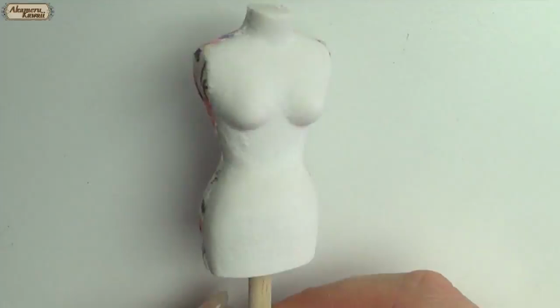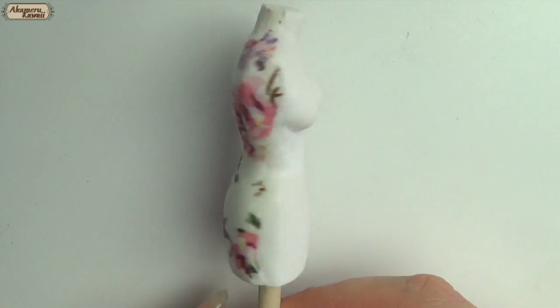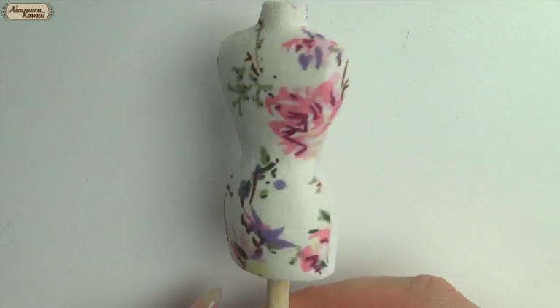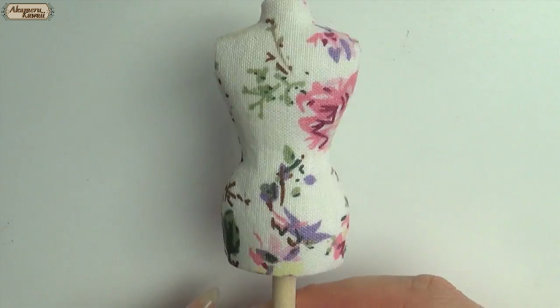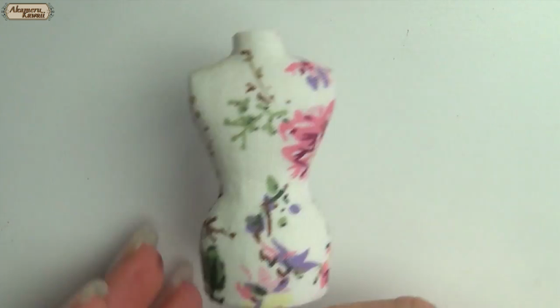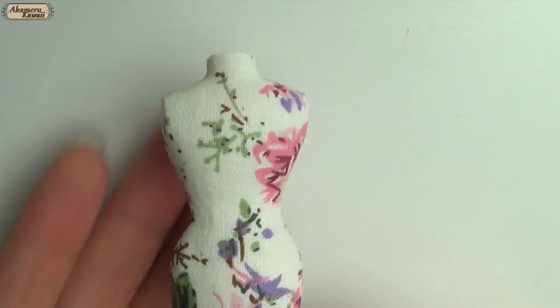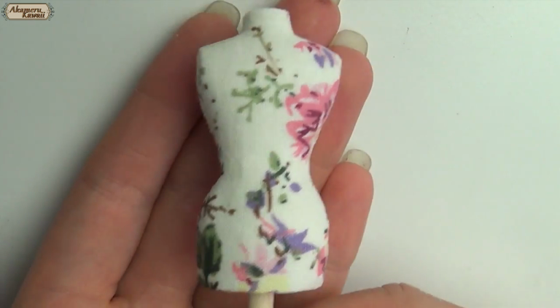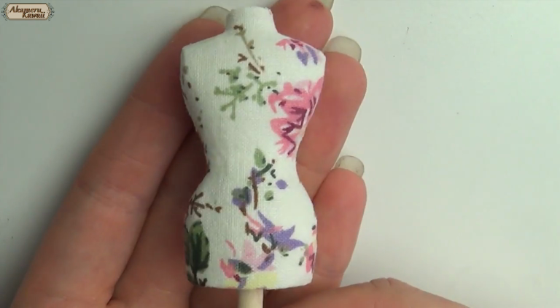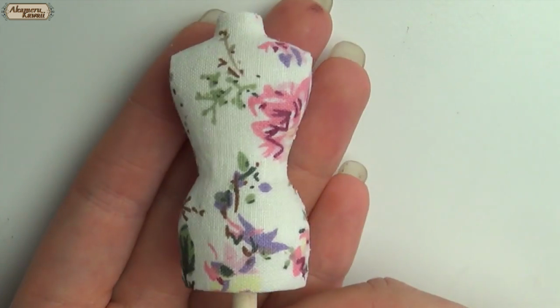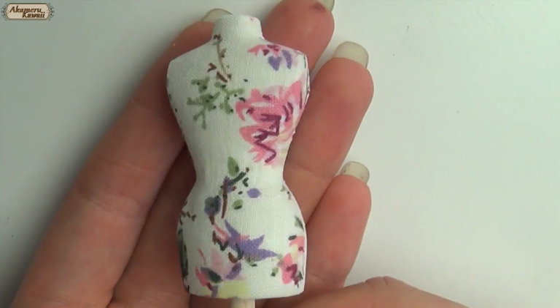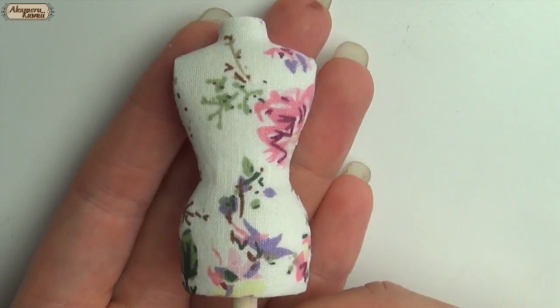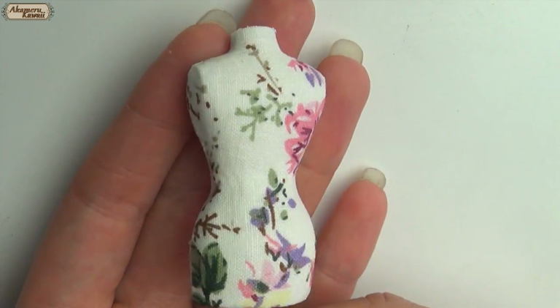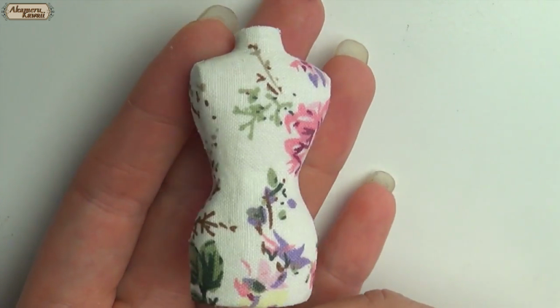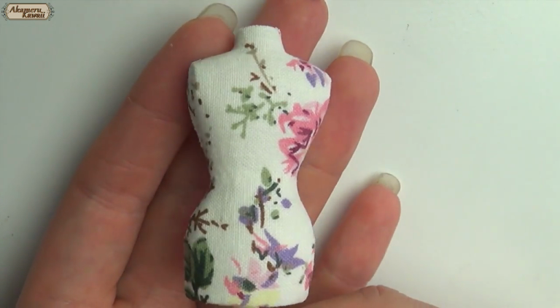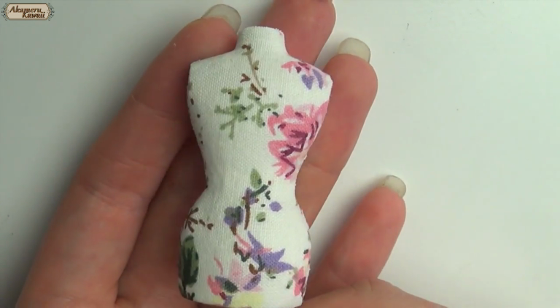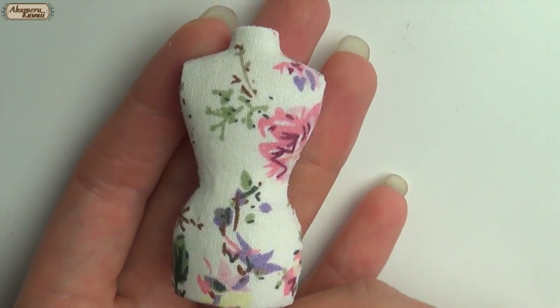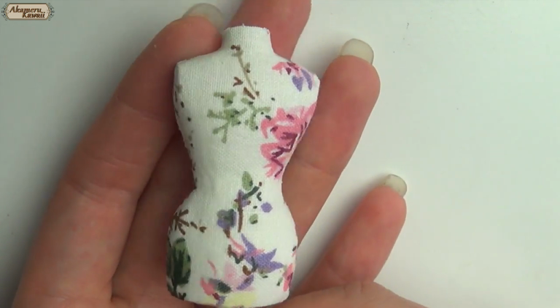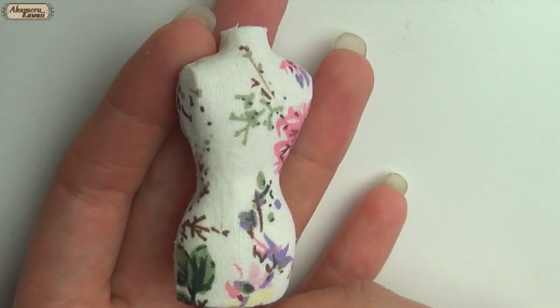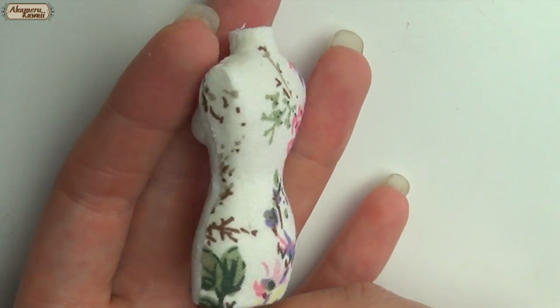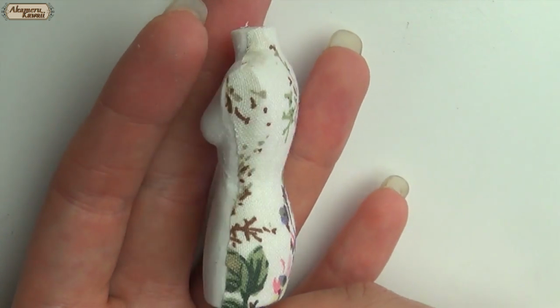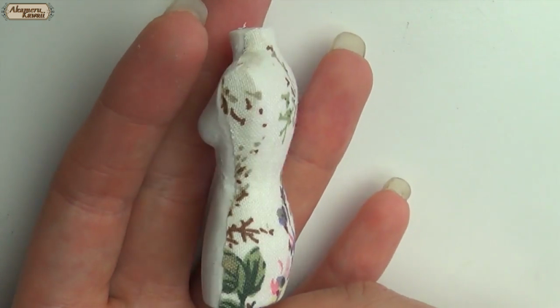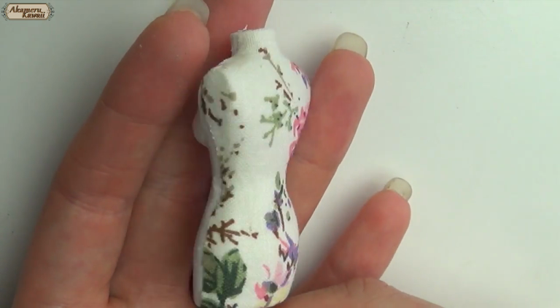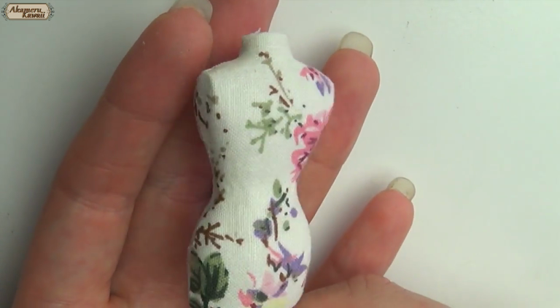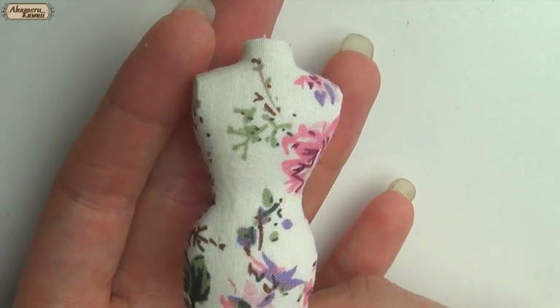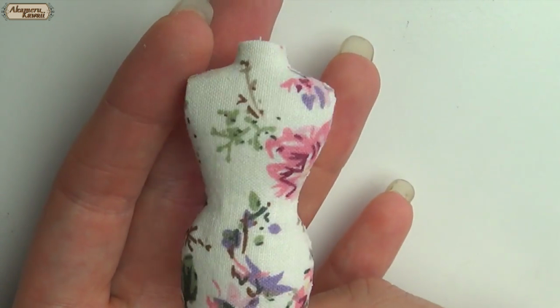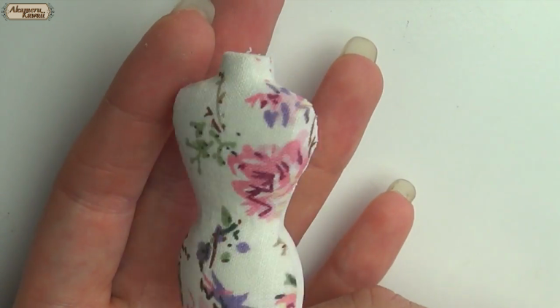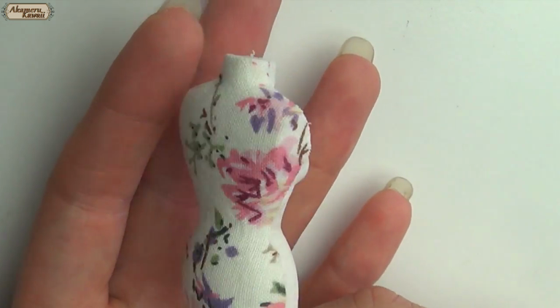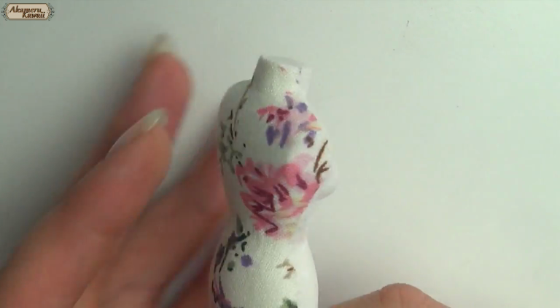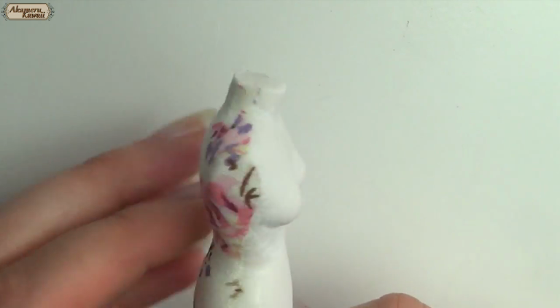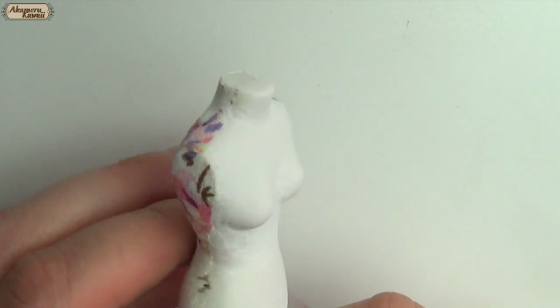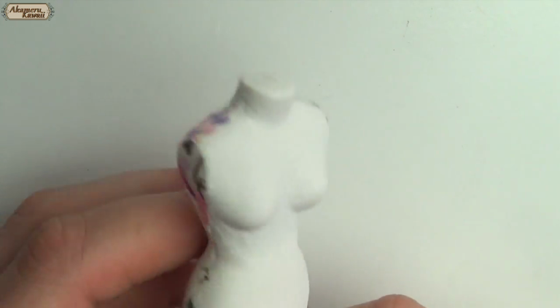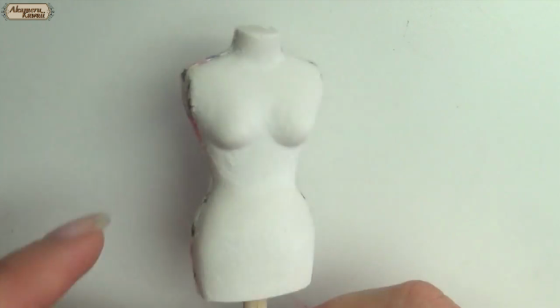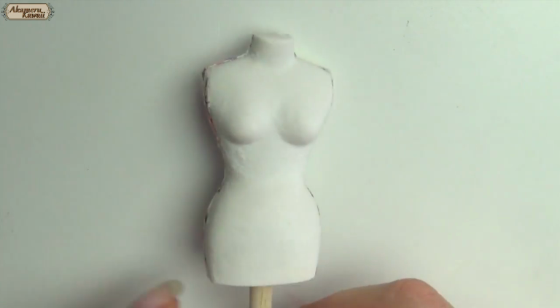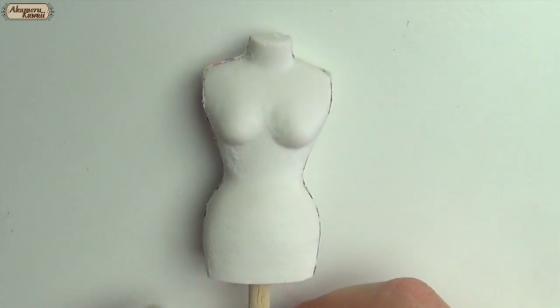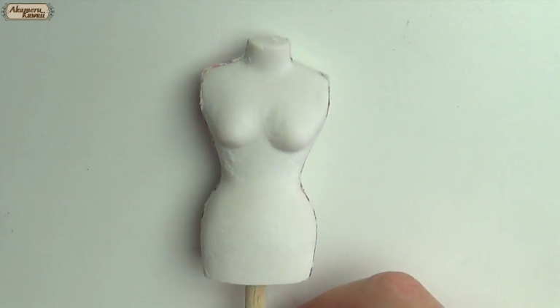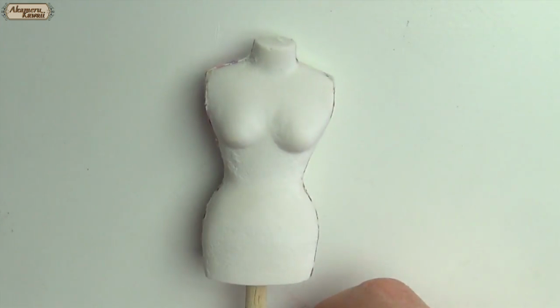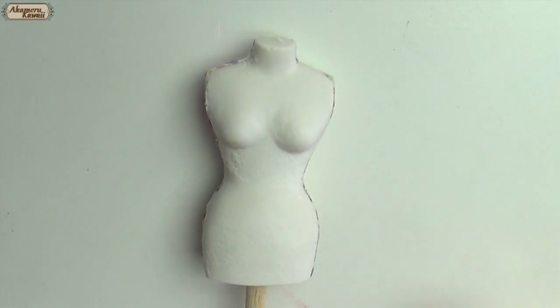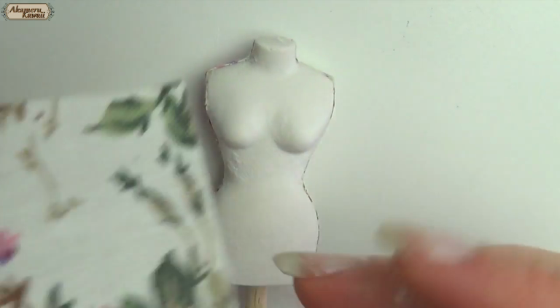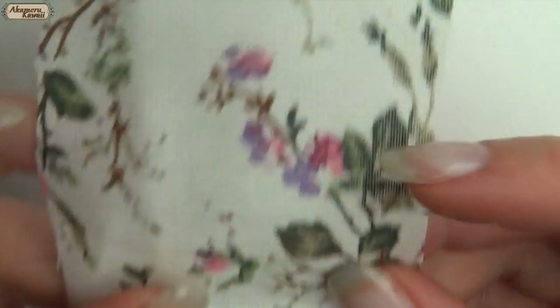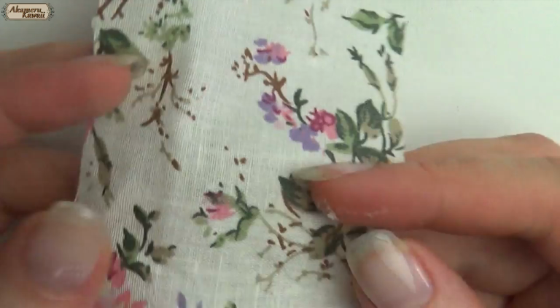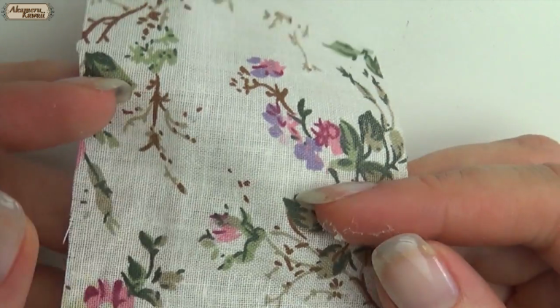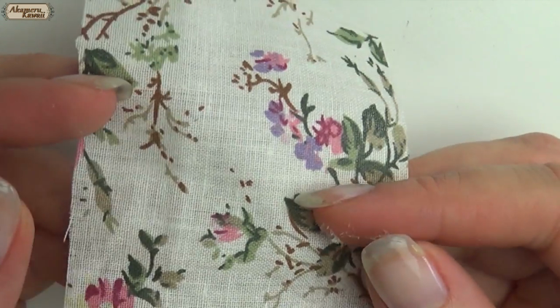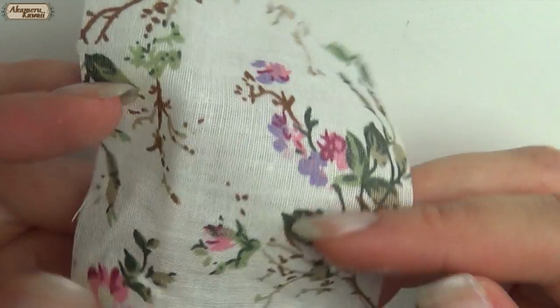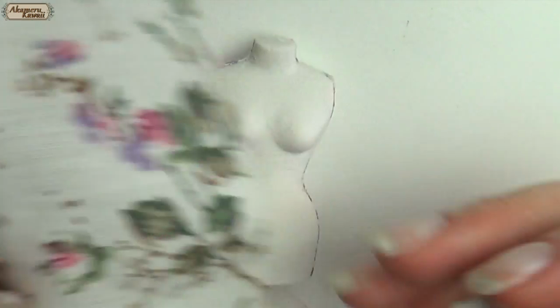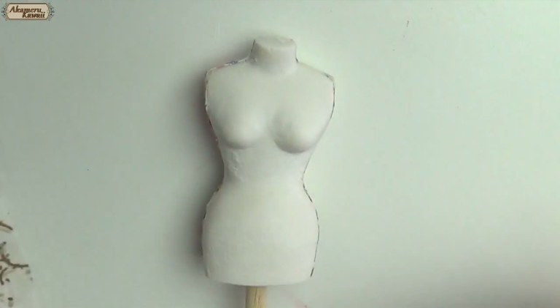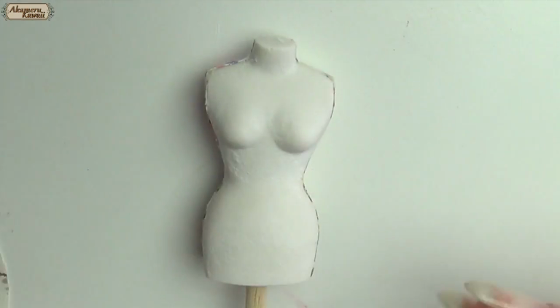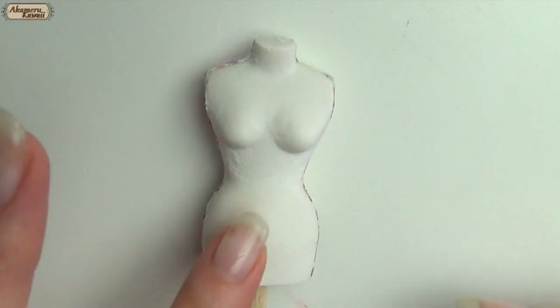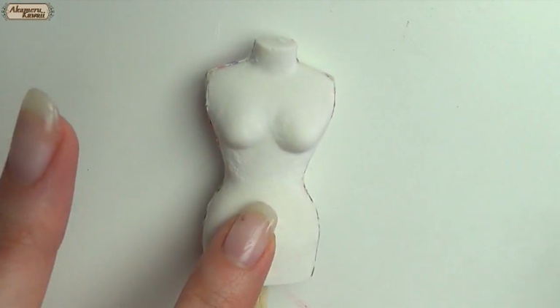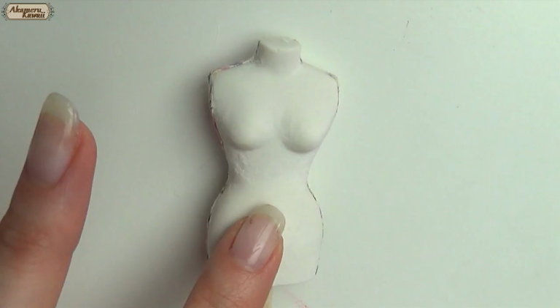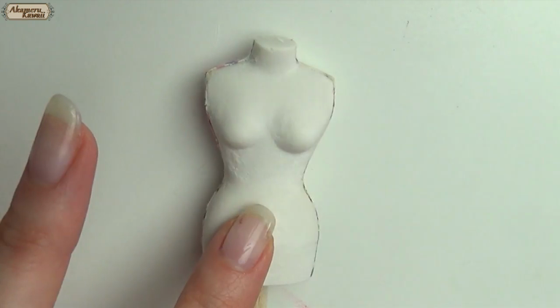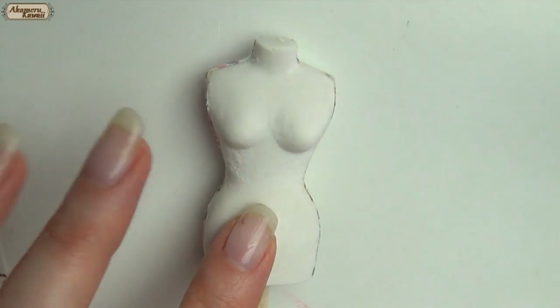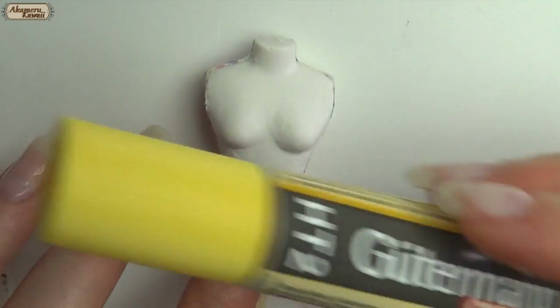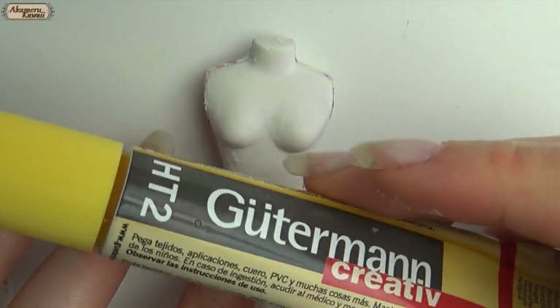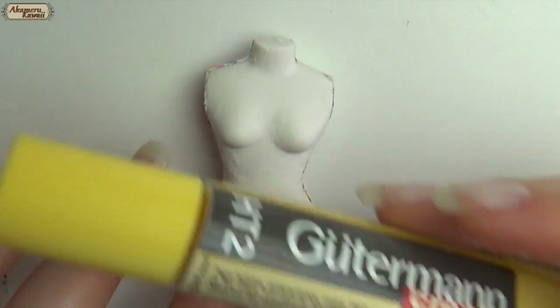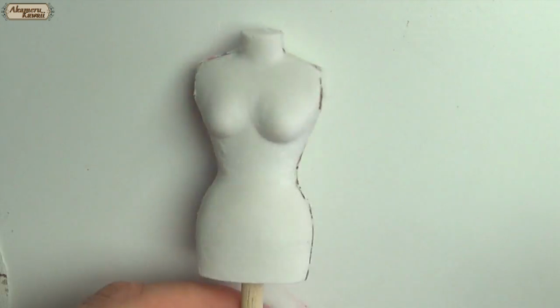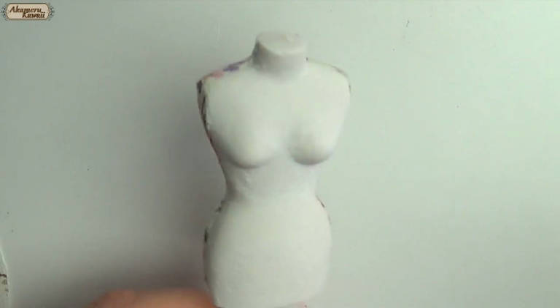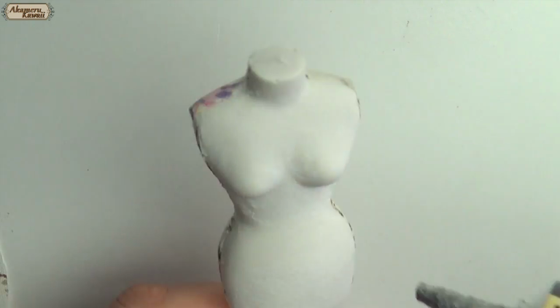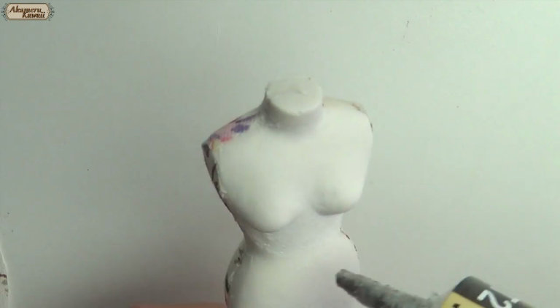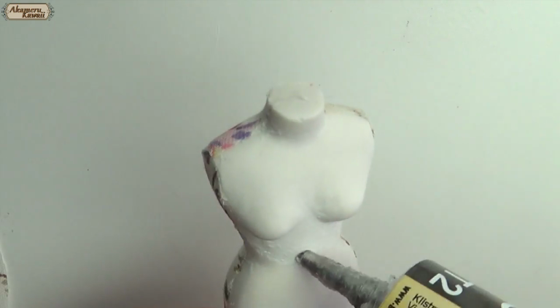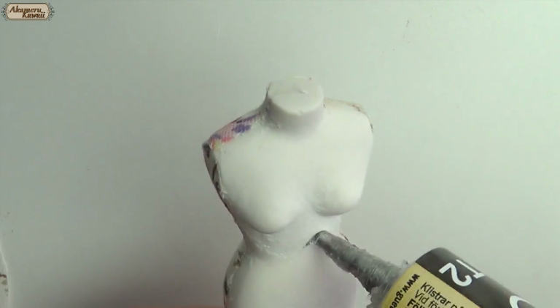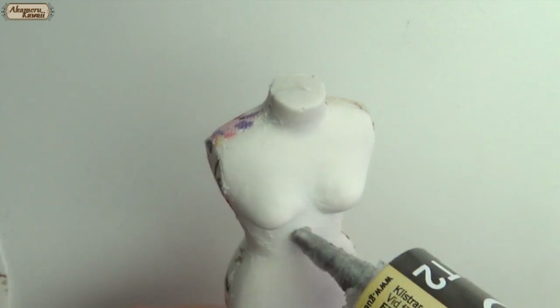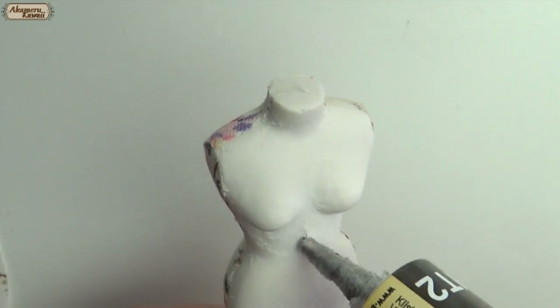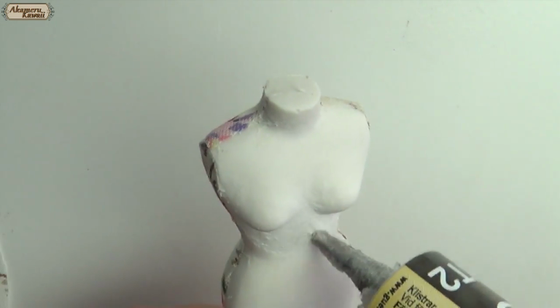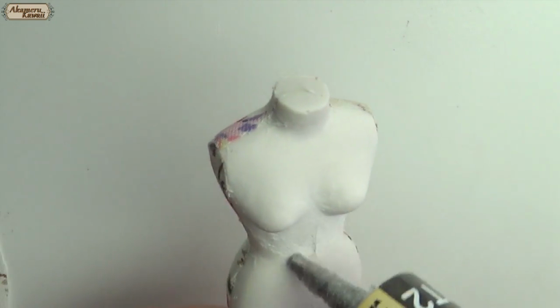Another pretty finish is to add a decorative fabric to your form. Simply use a thick fabric glue to attach the fabric starting from the middle.